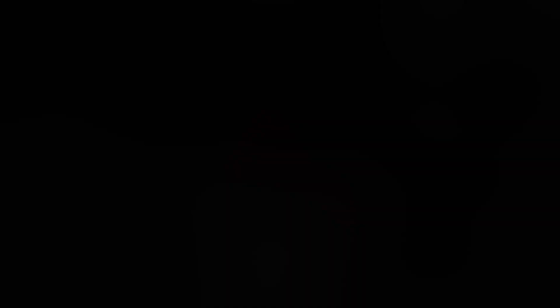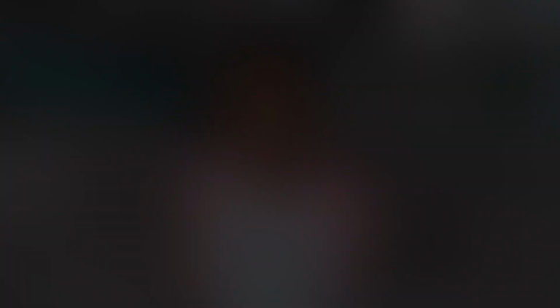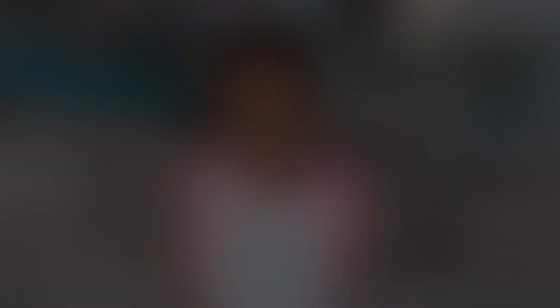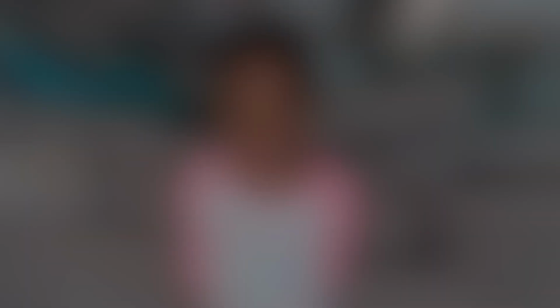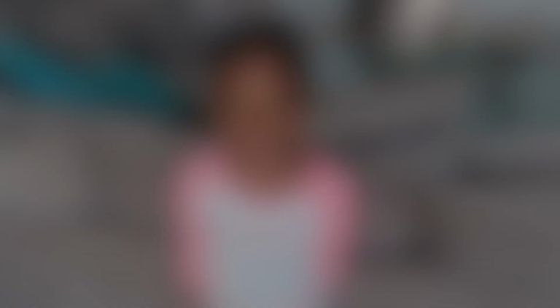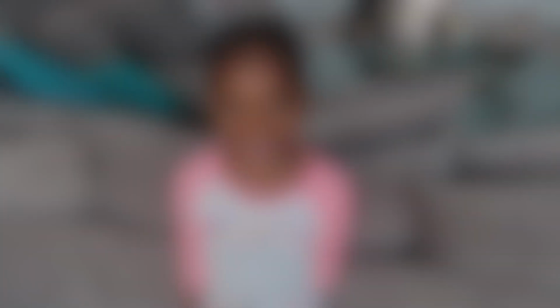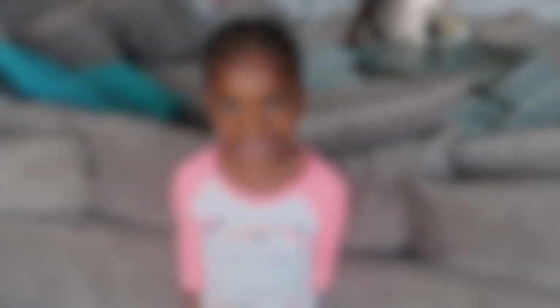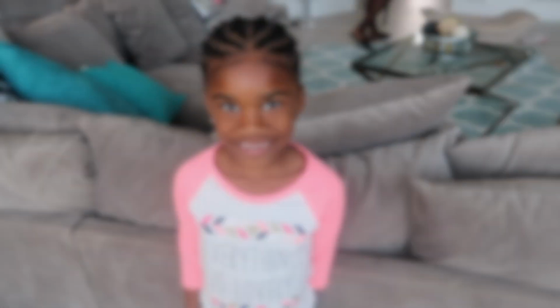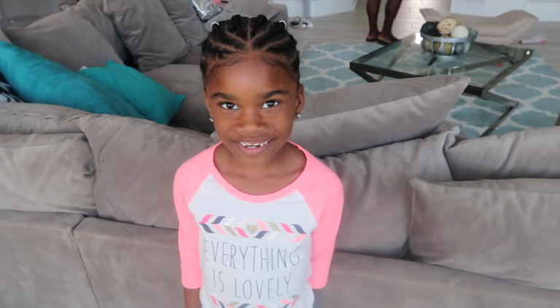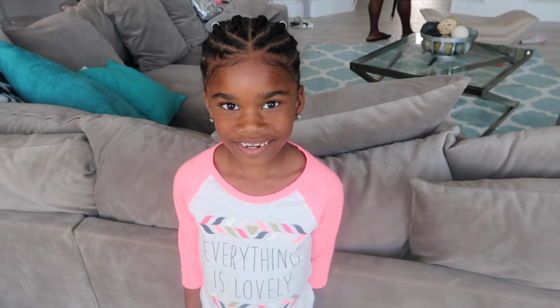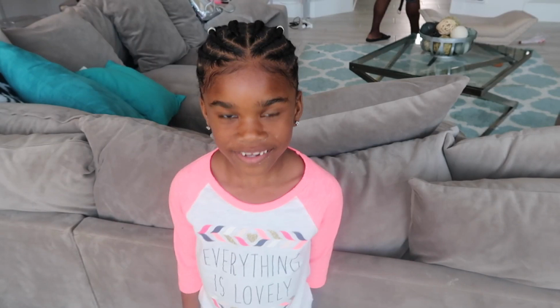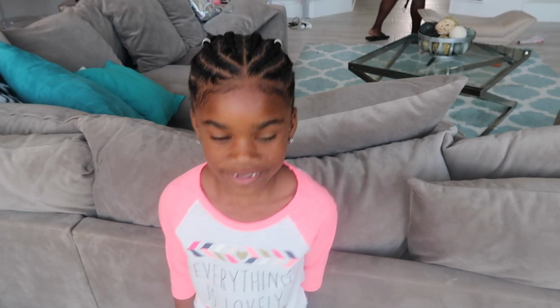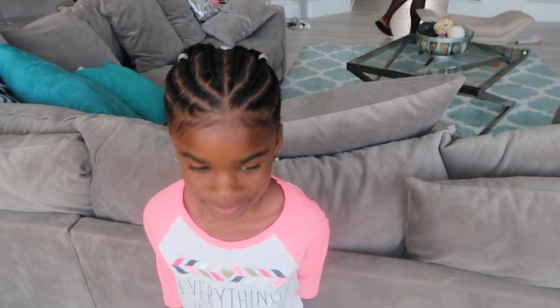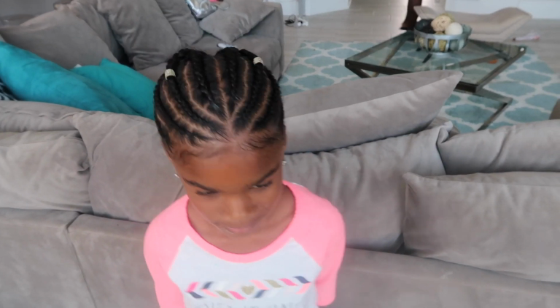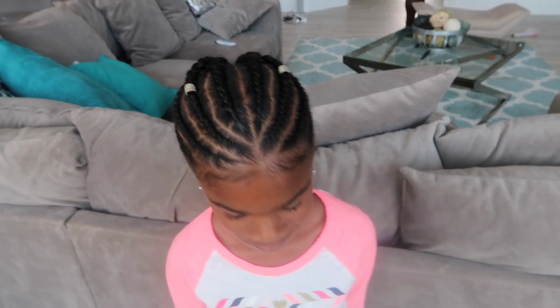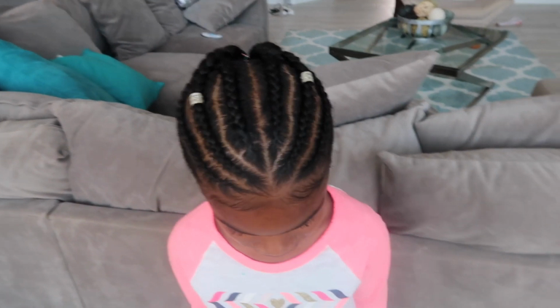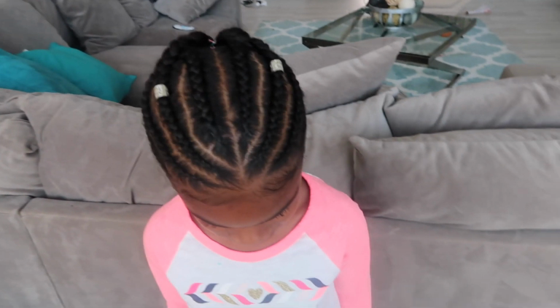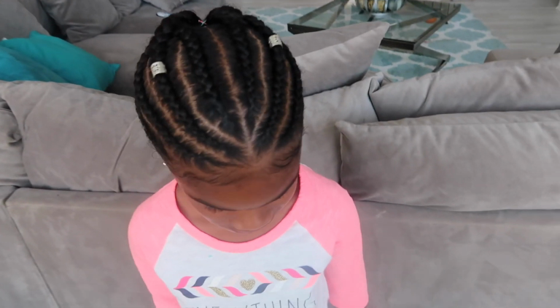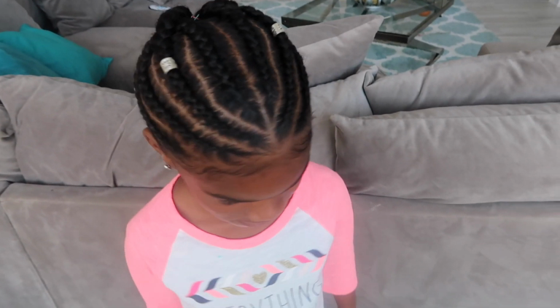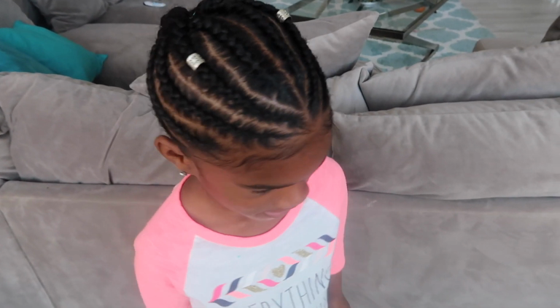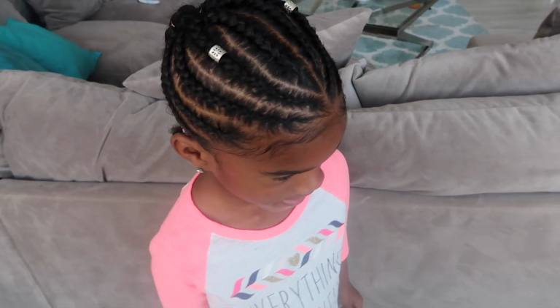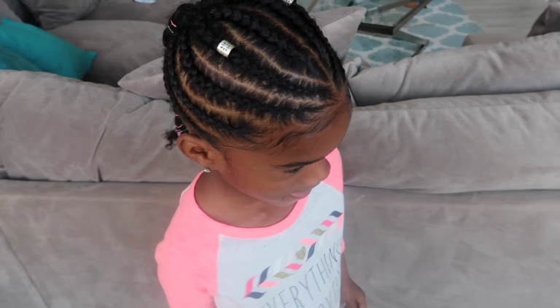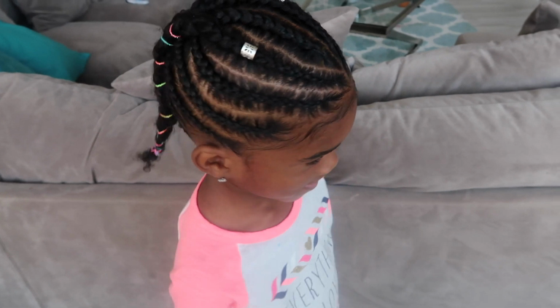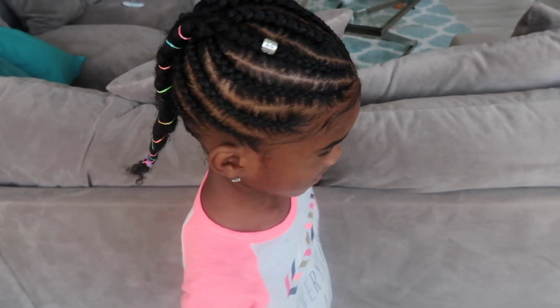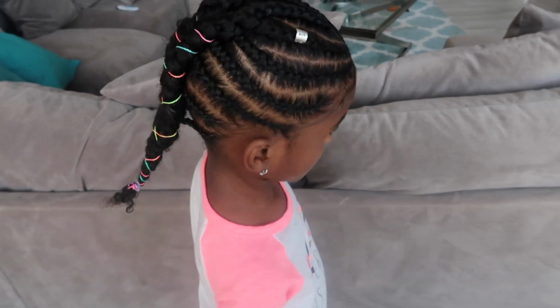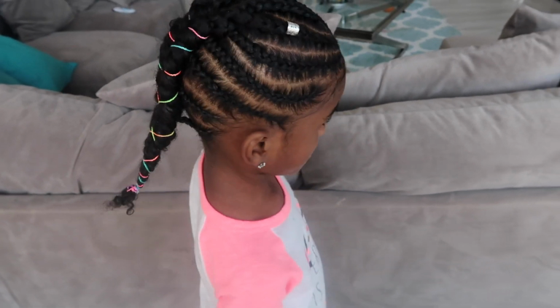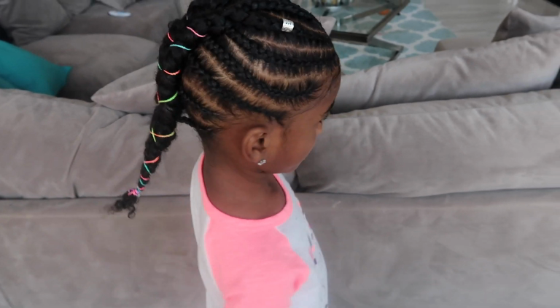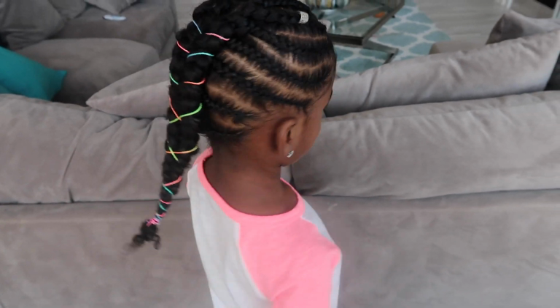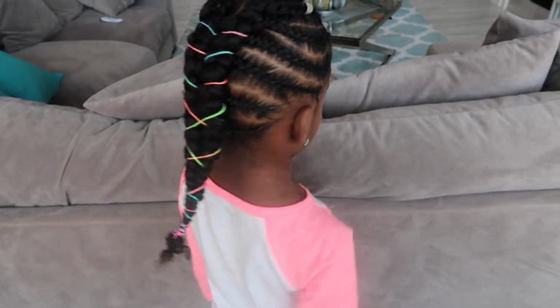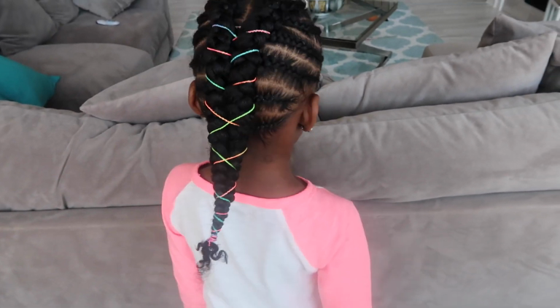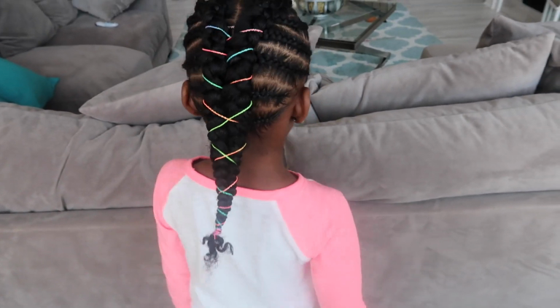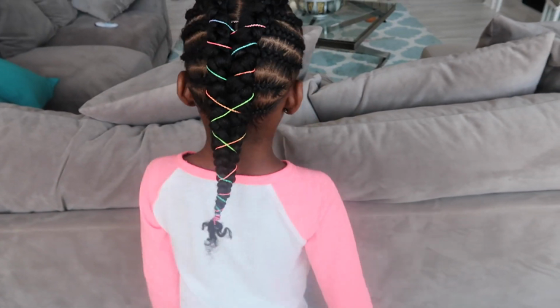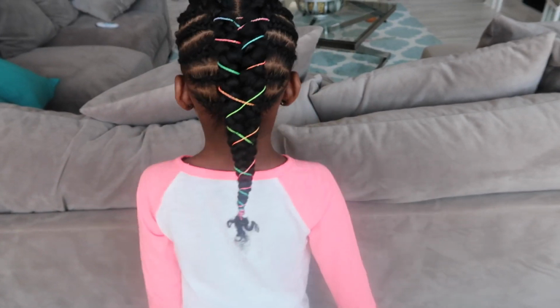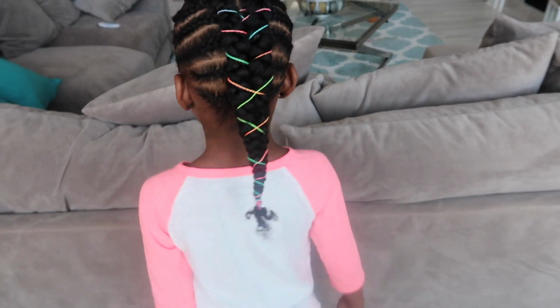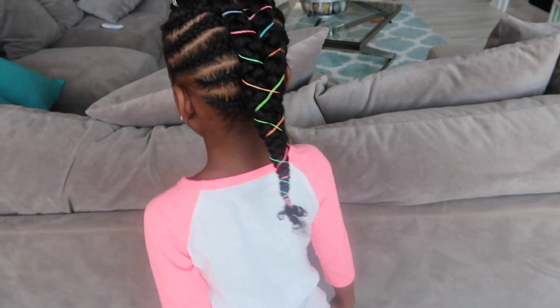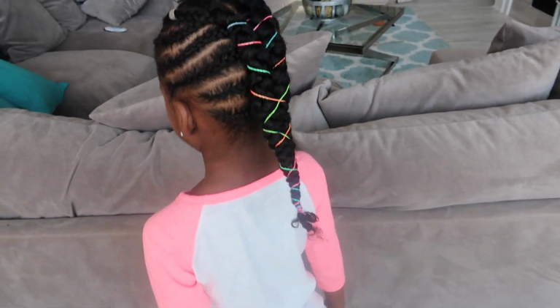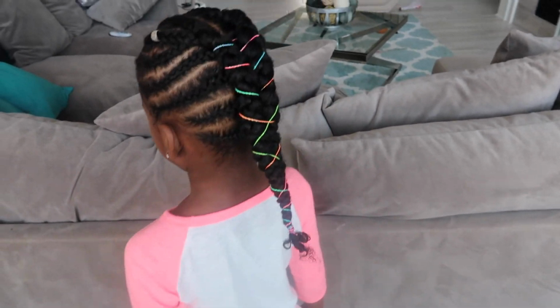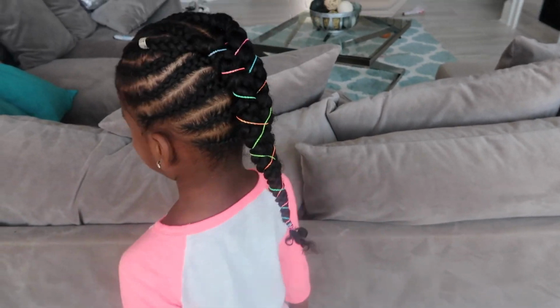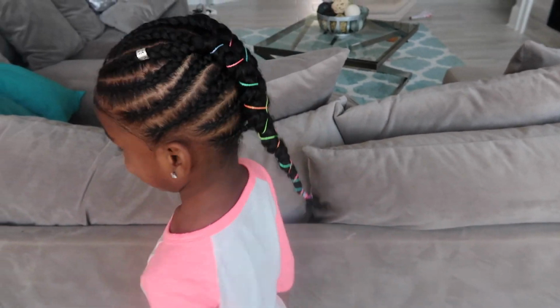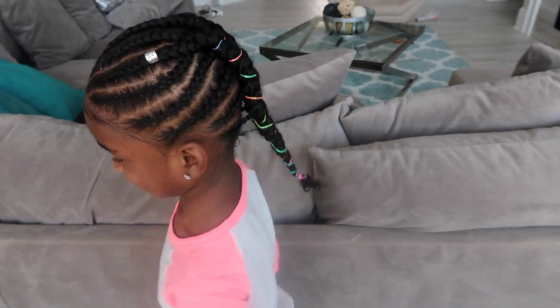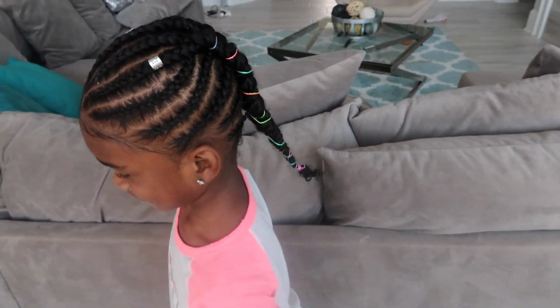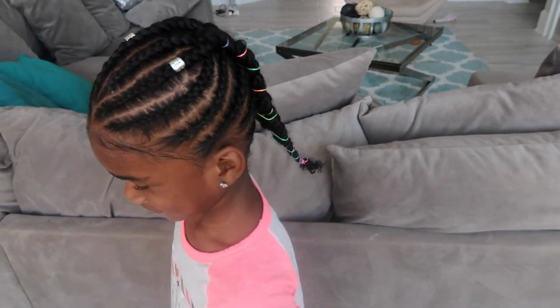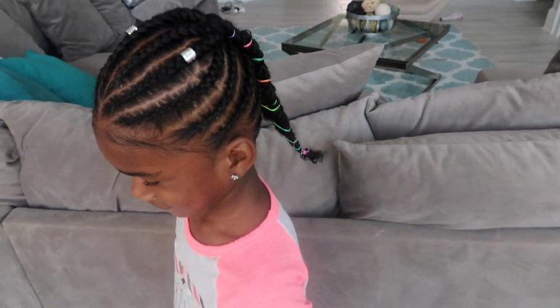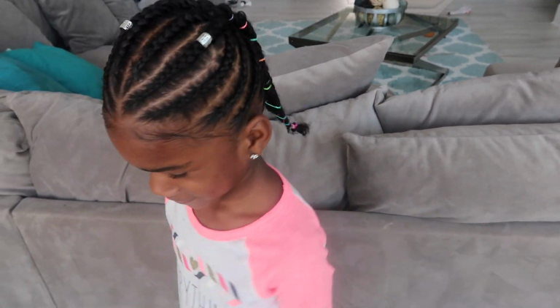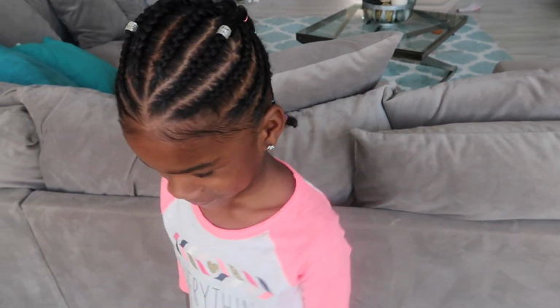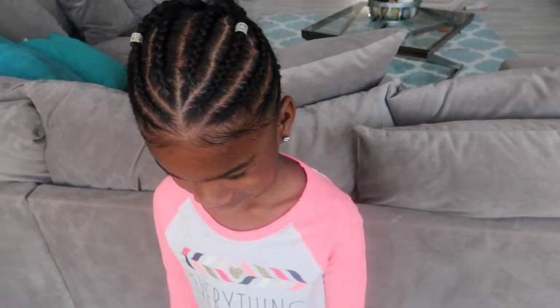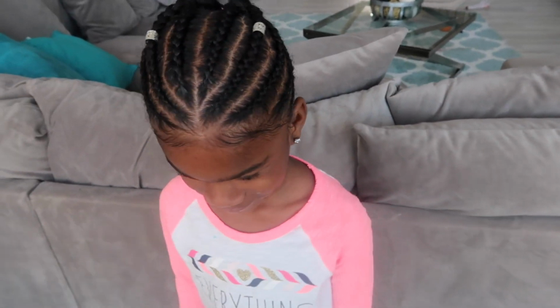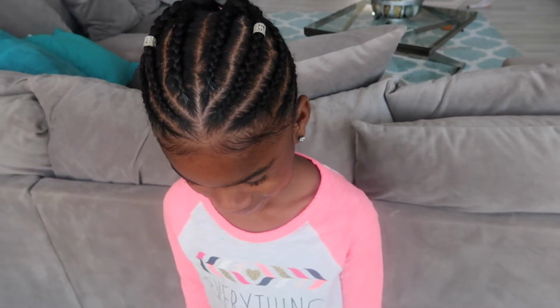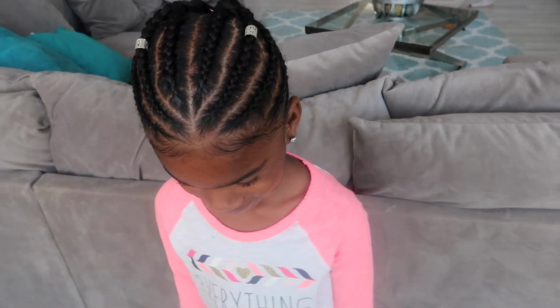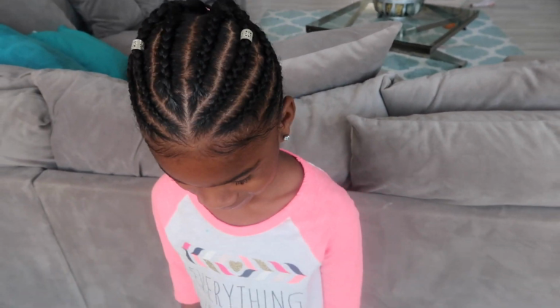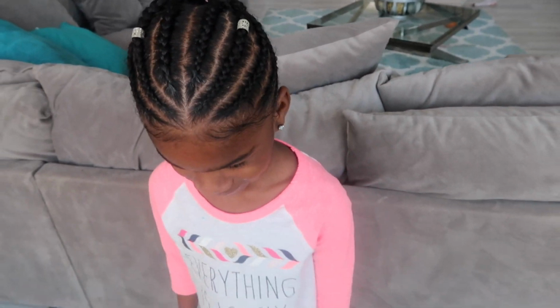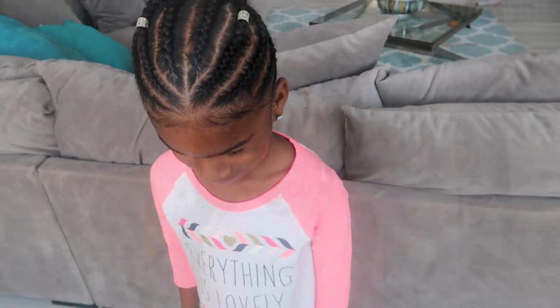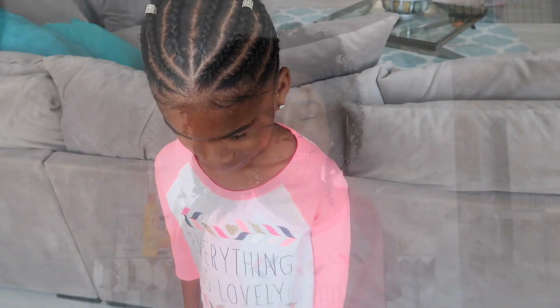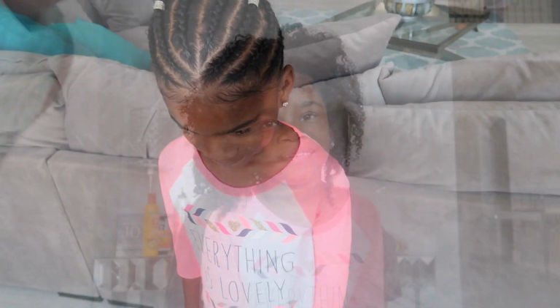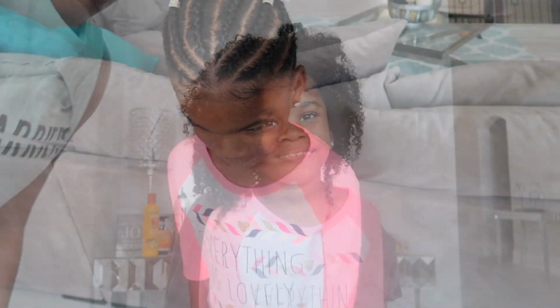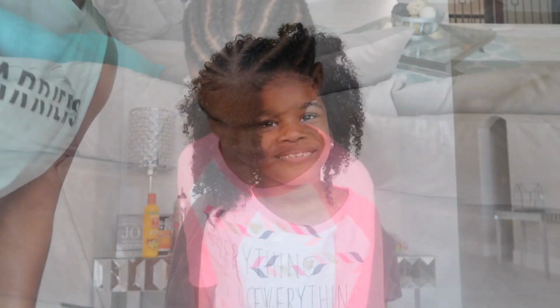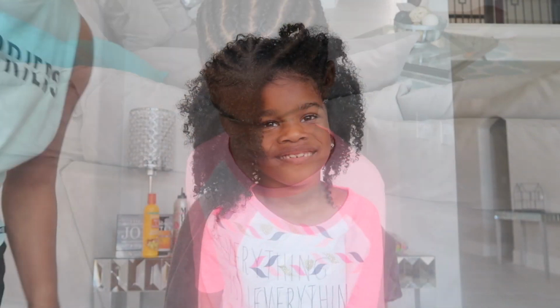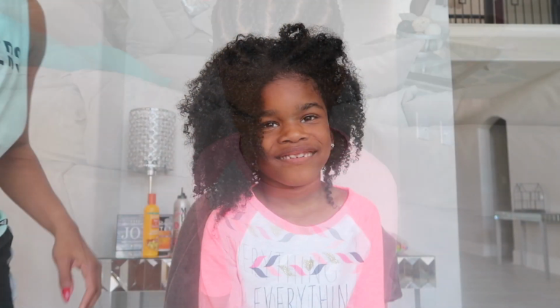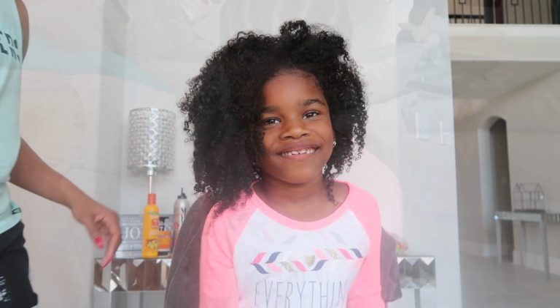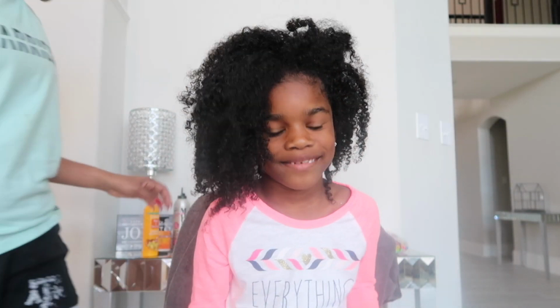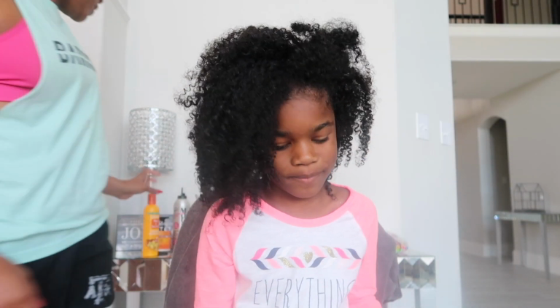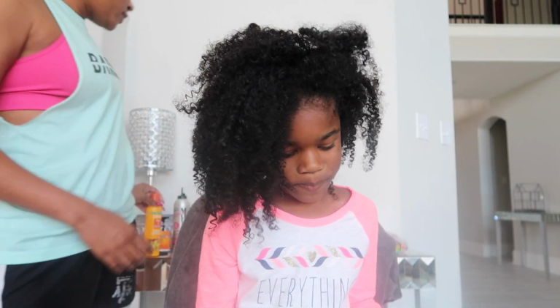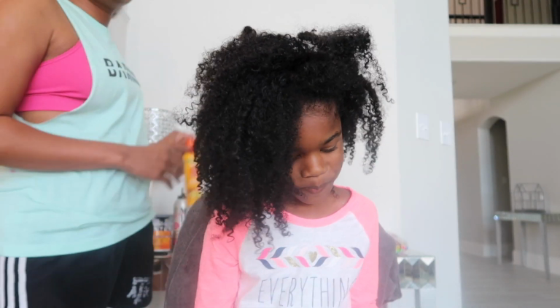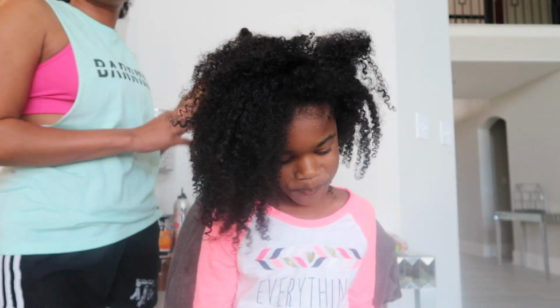Hey guys and welcome back to our channel. Today I'm going to show you guys how I got this hairstyle on Erin.